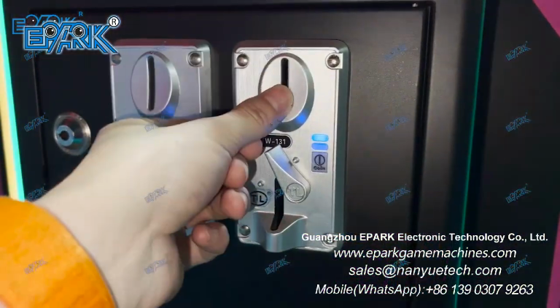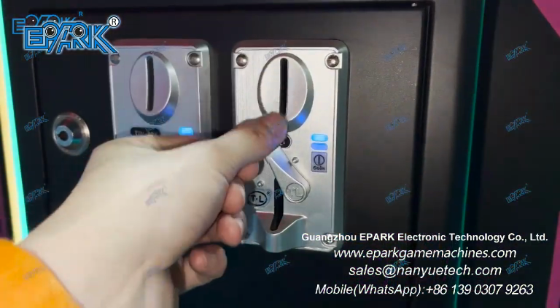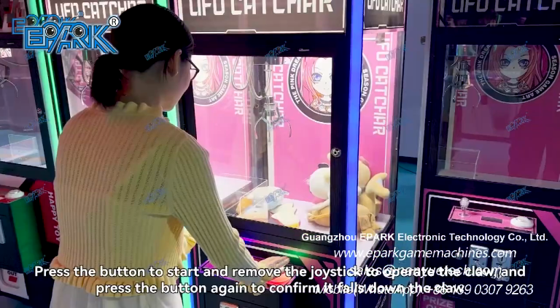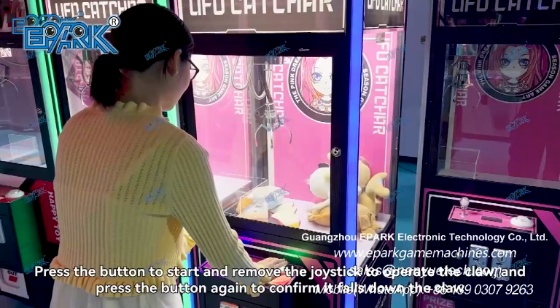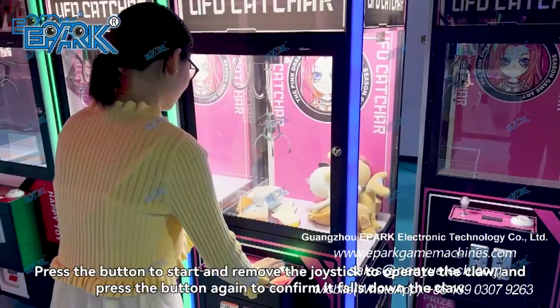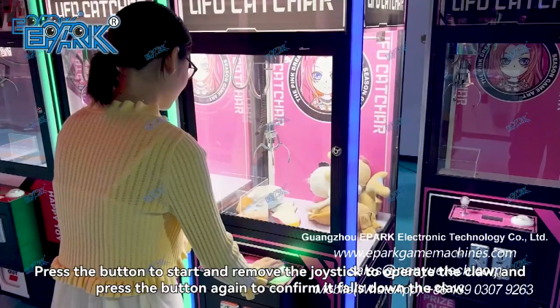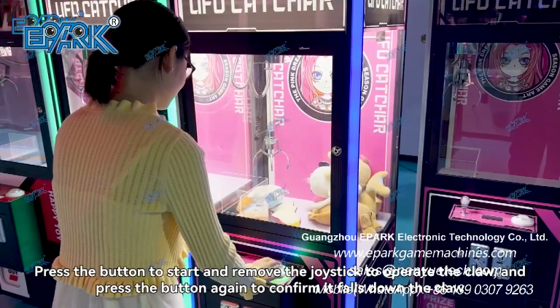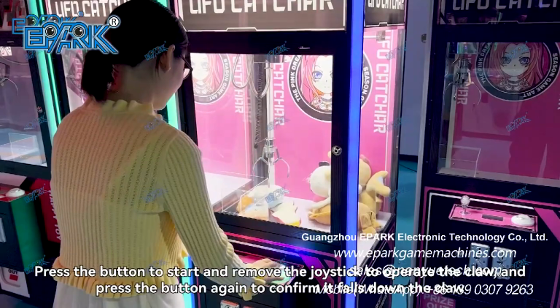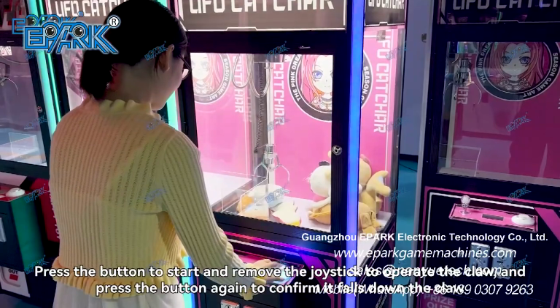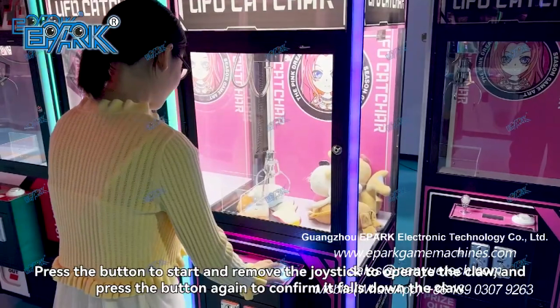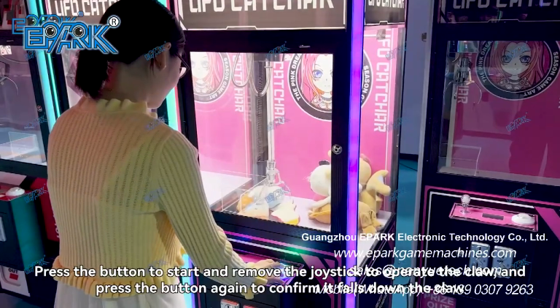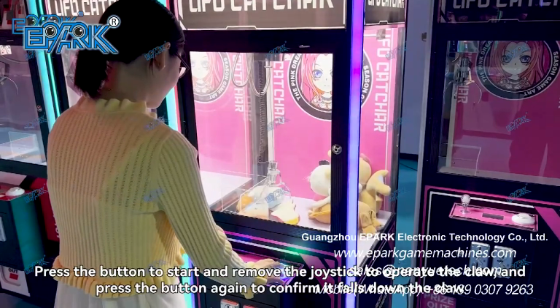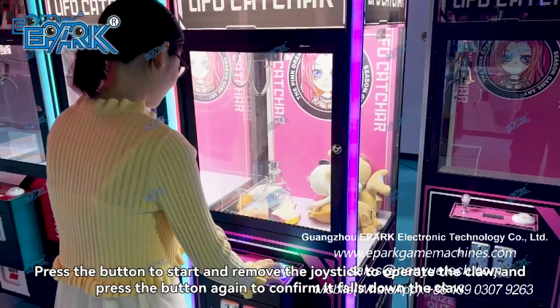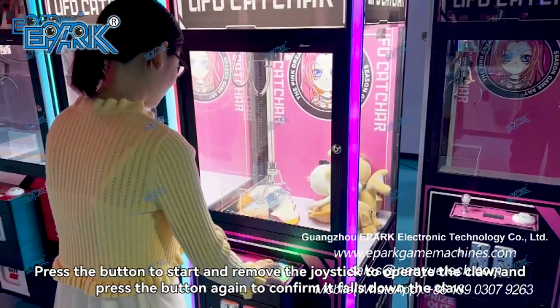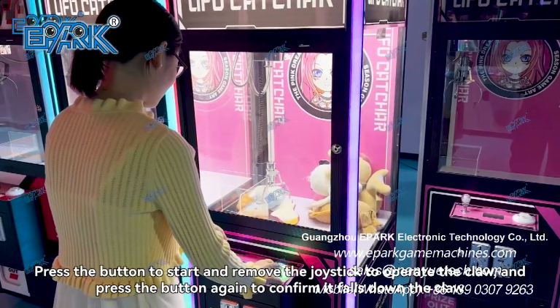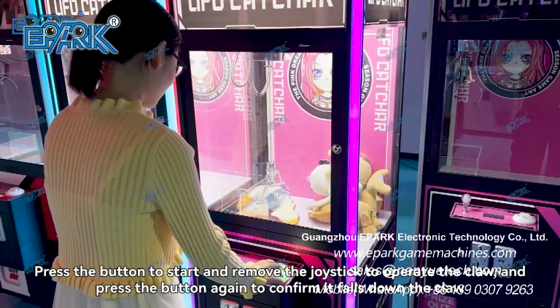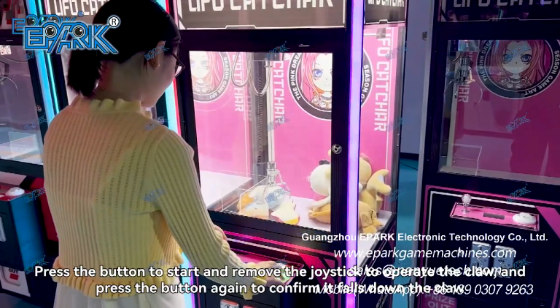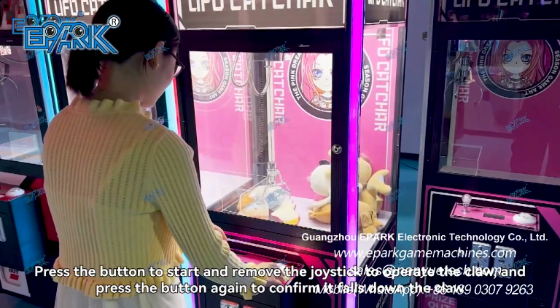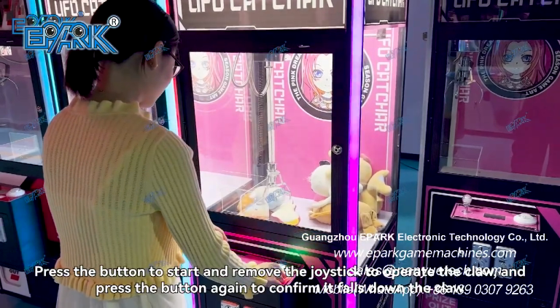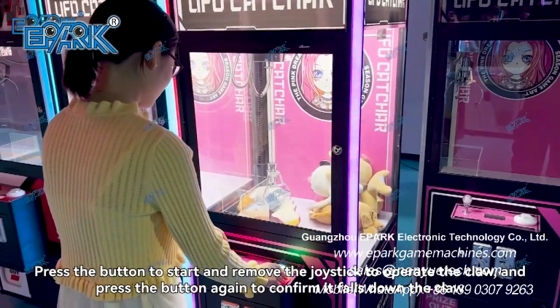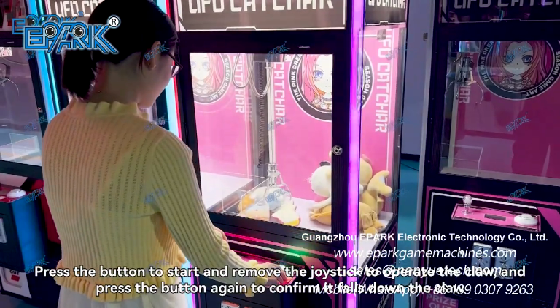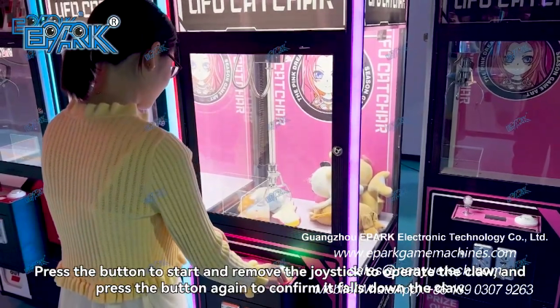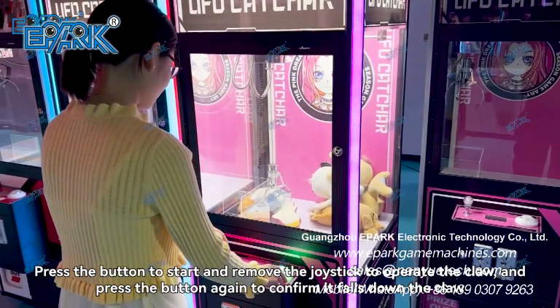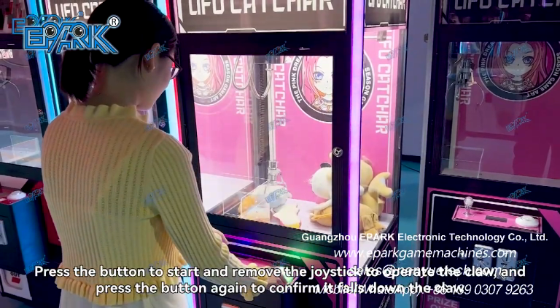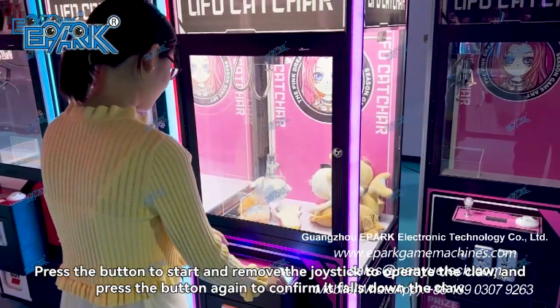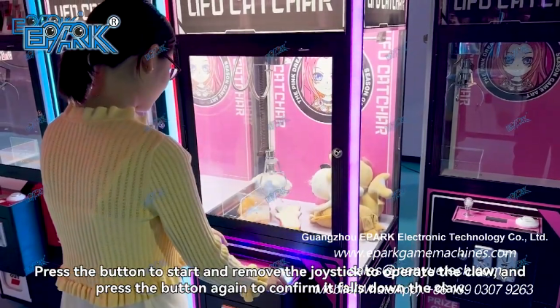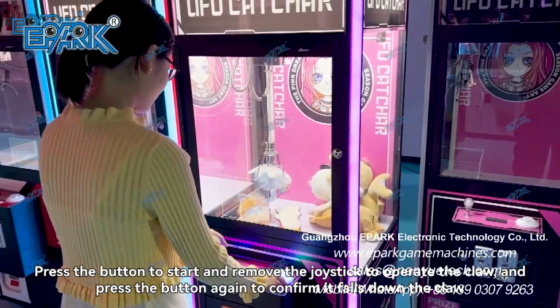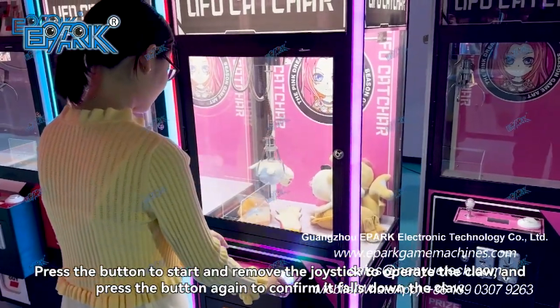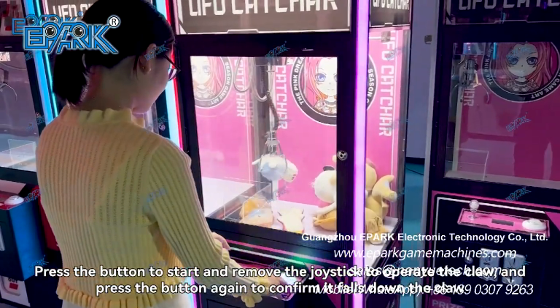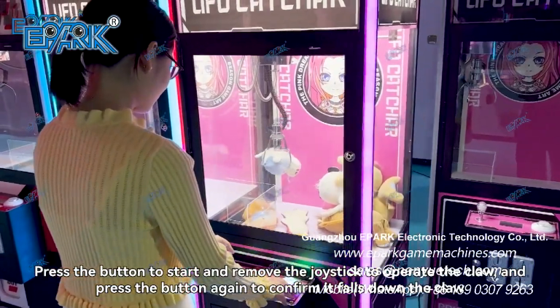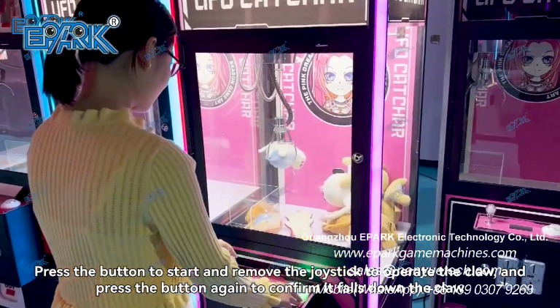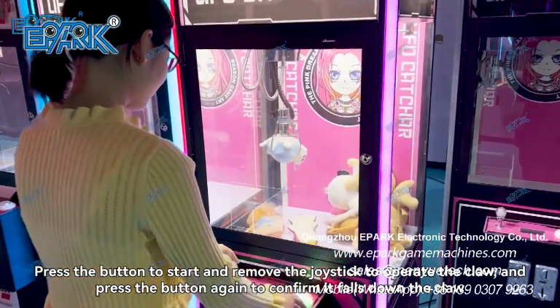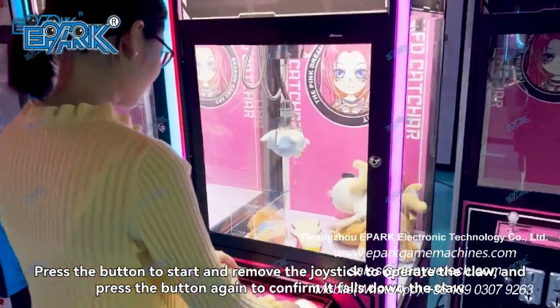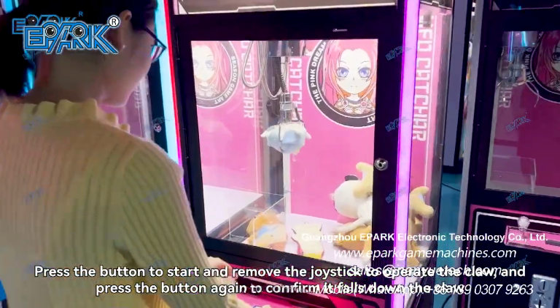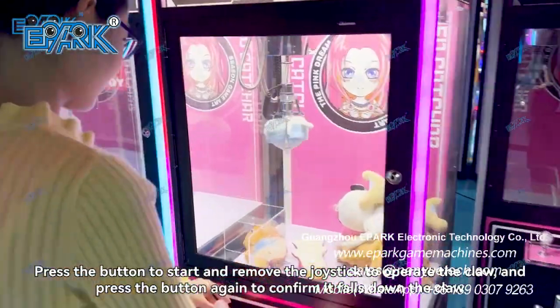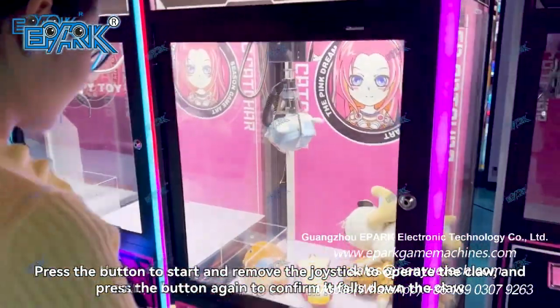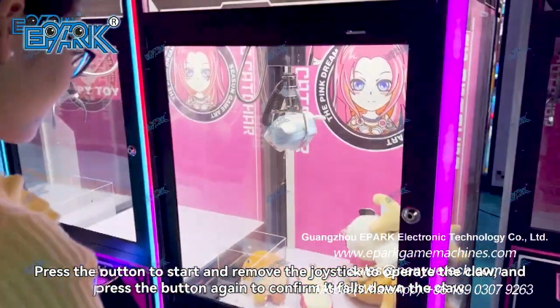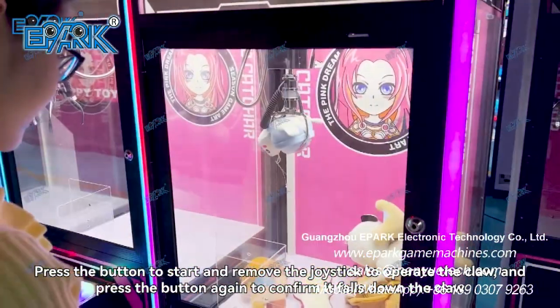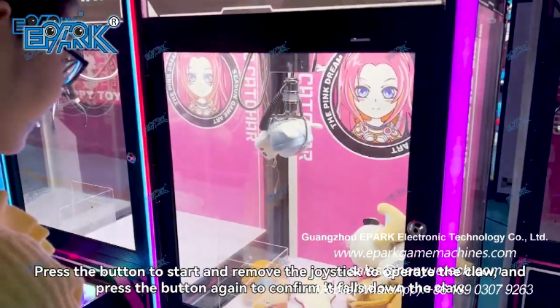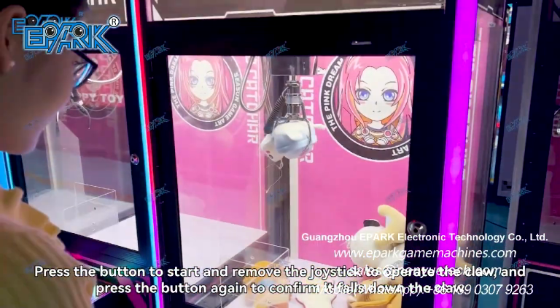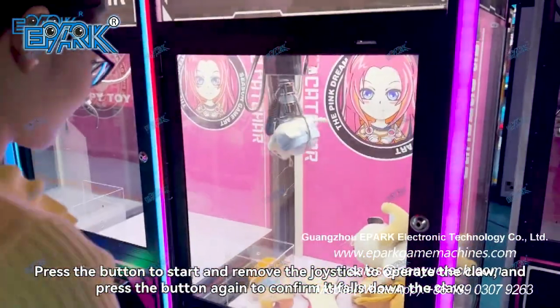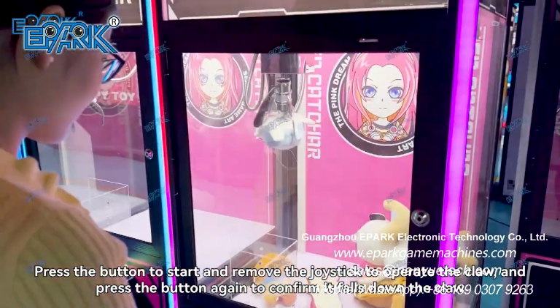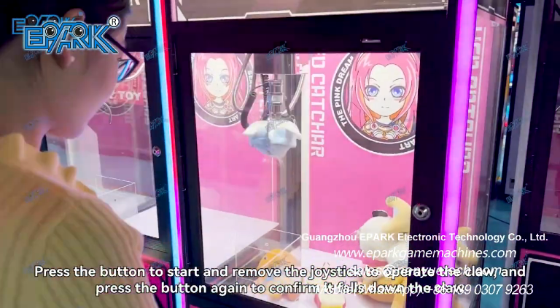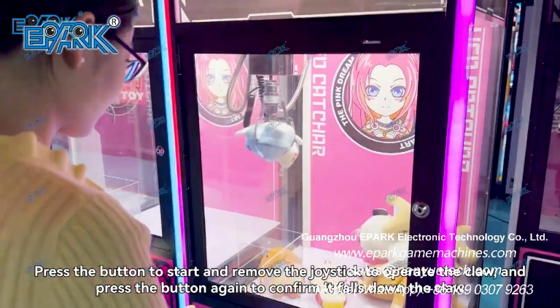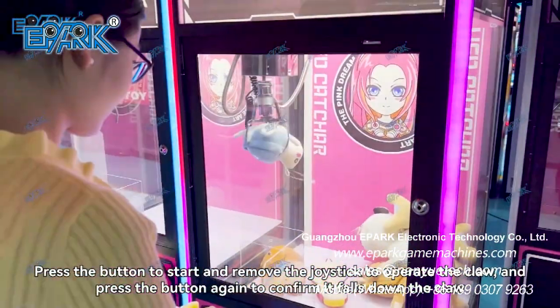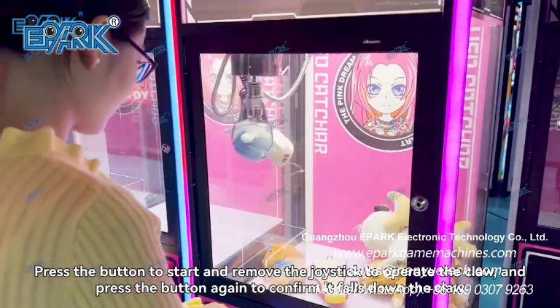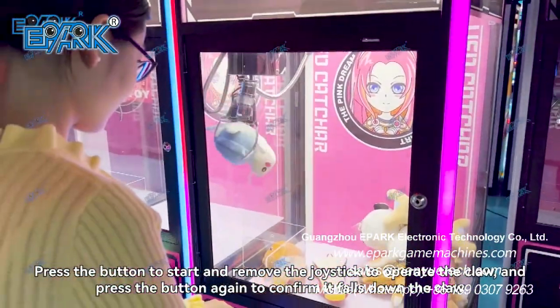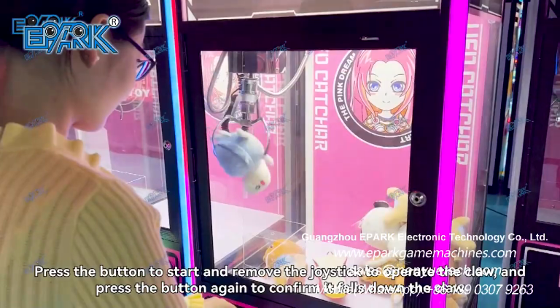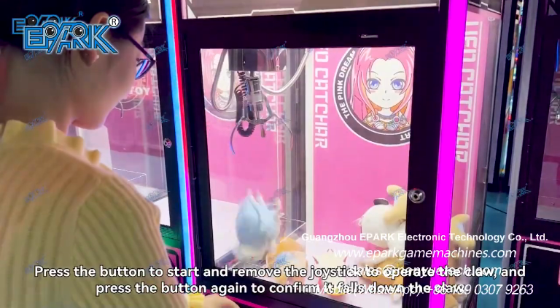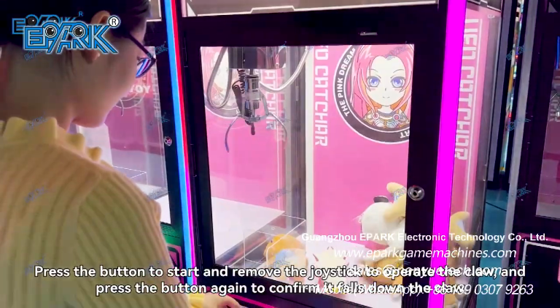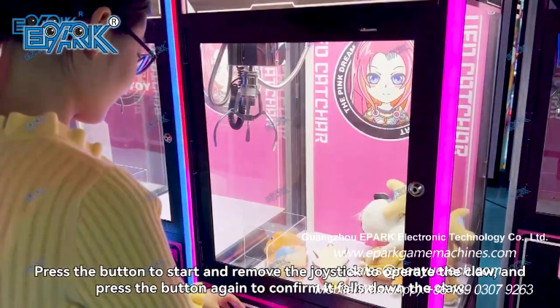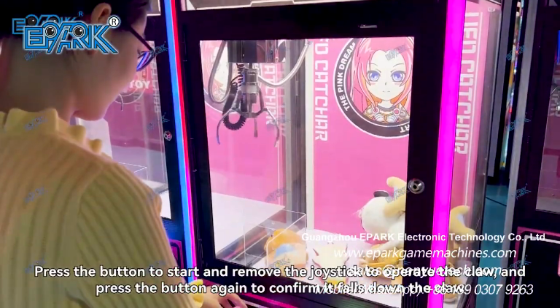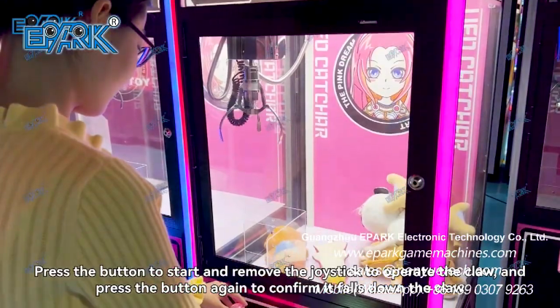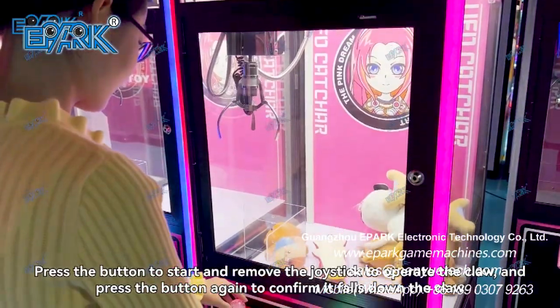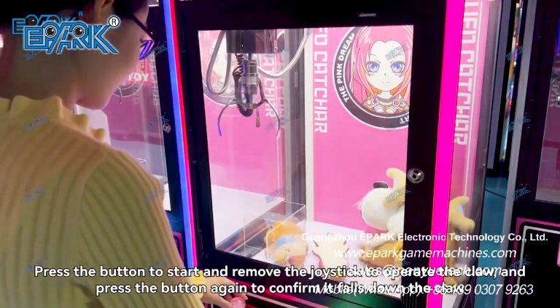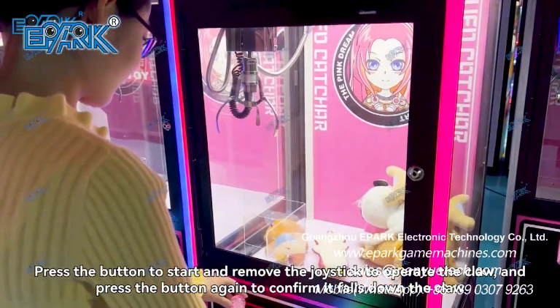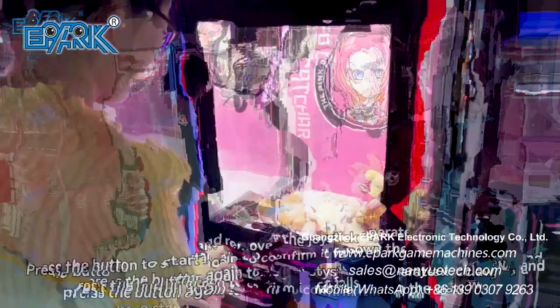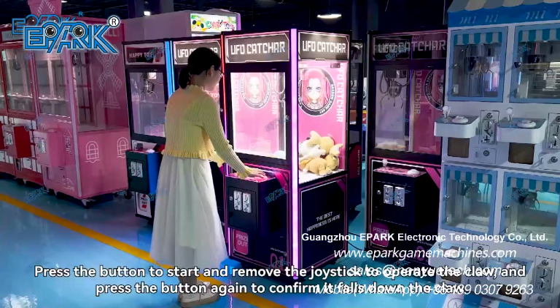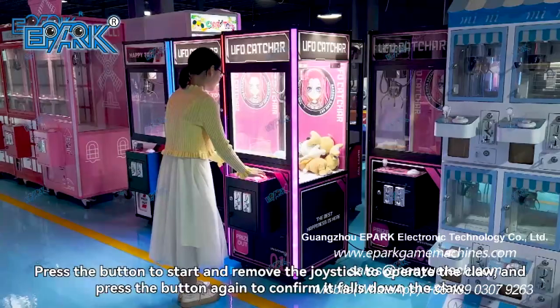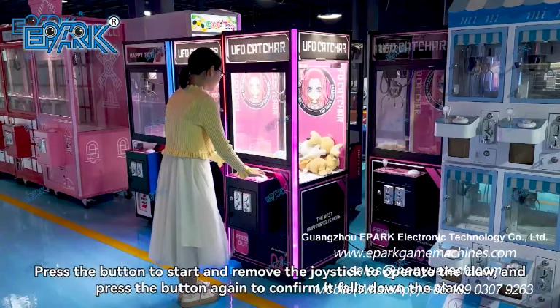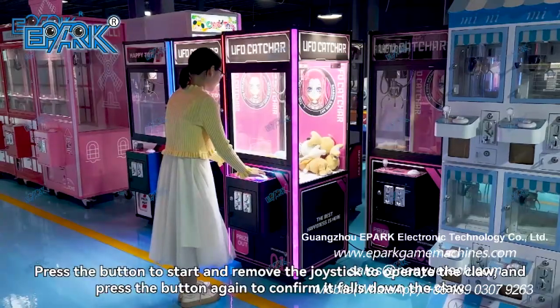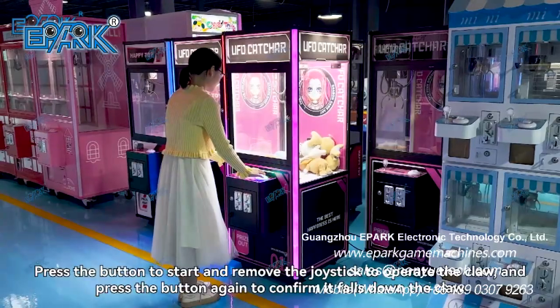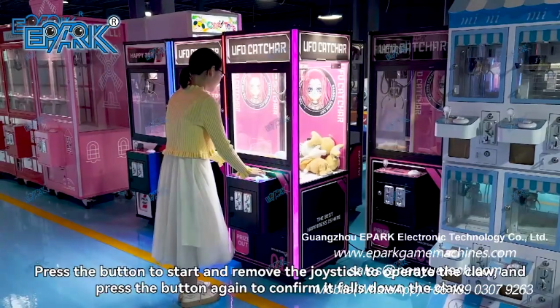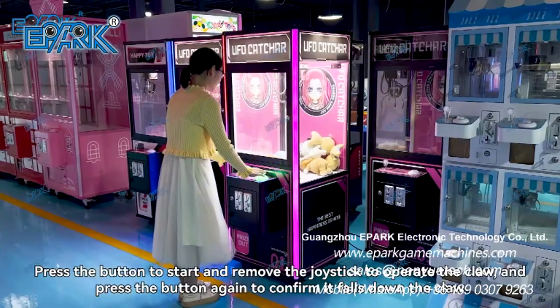Press the button to start and move the joystick to operate the claw, then press the button again to confirm and drop the claw.